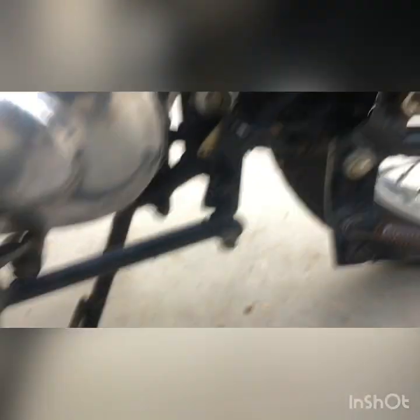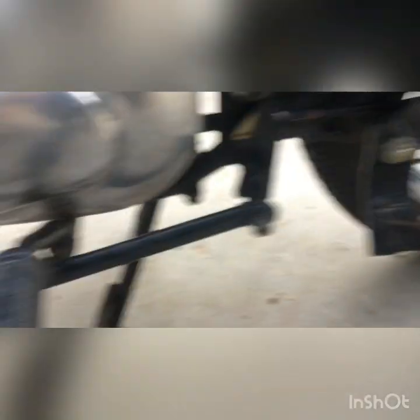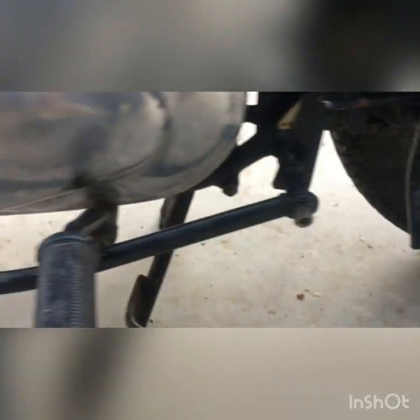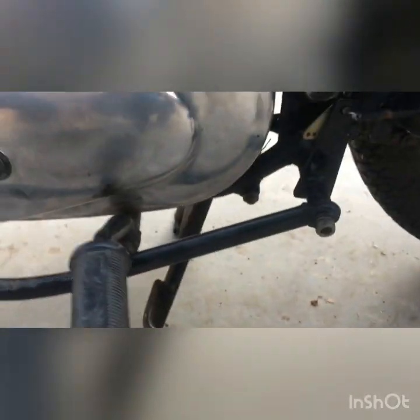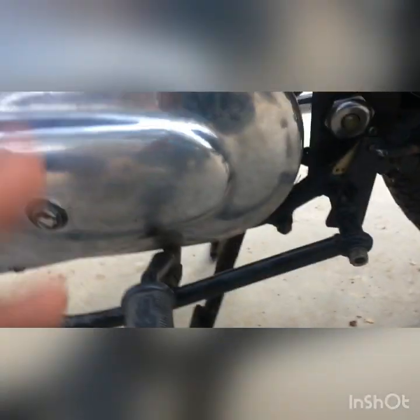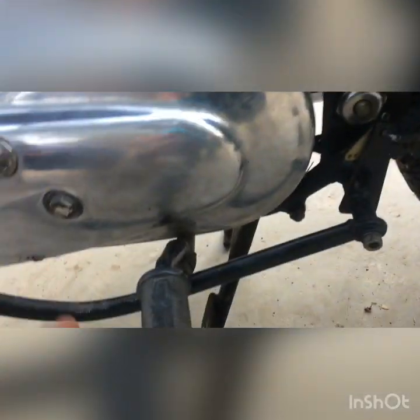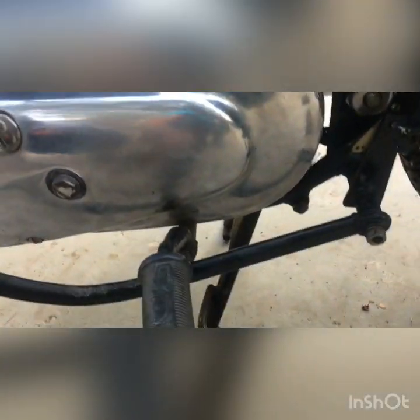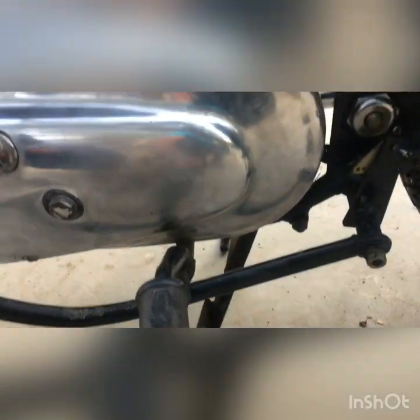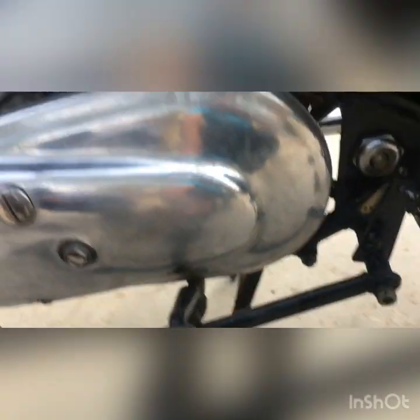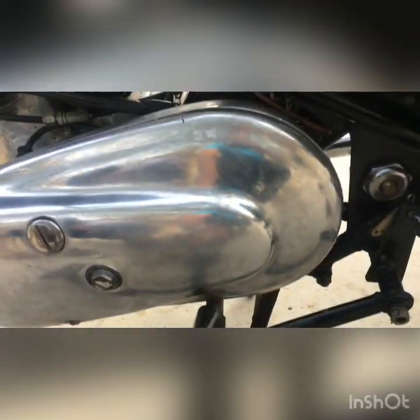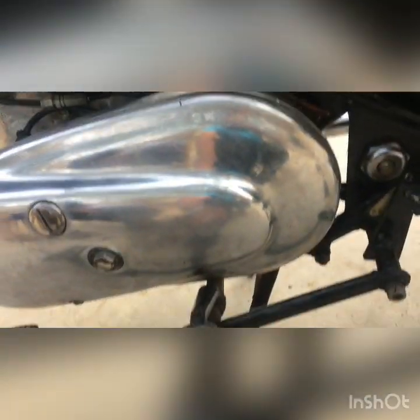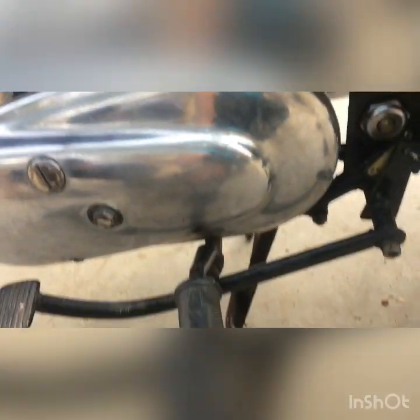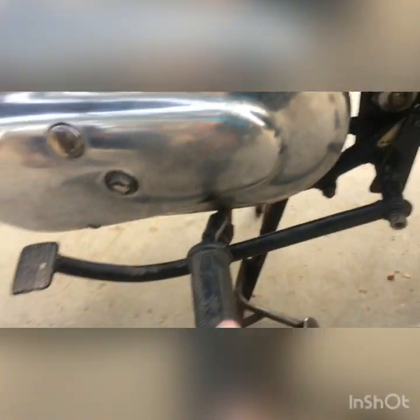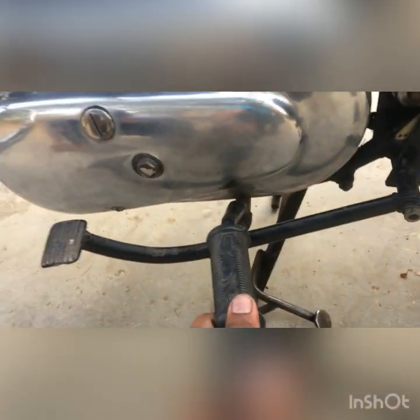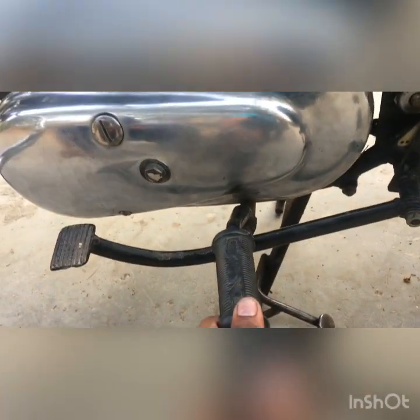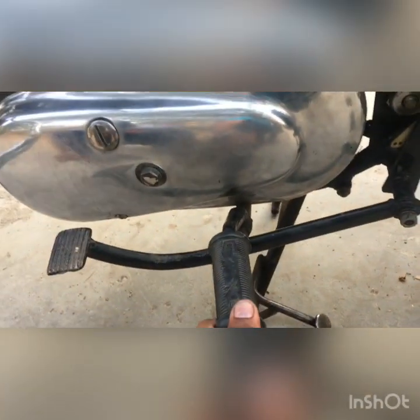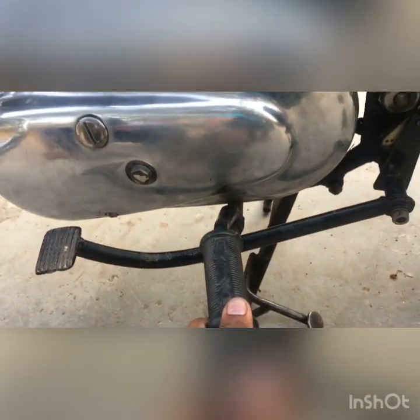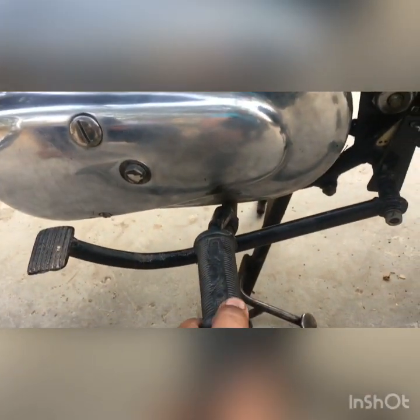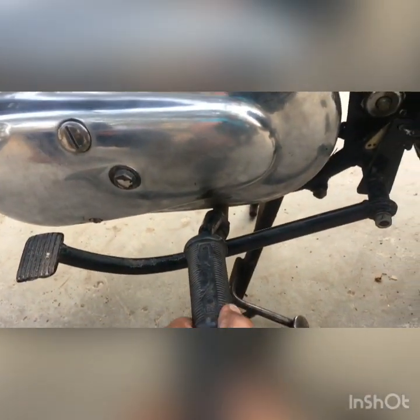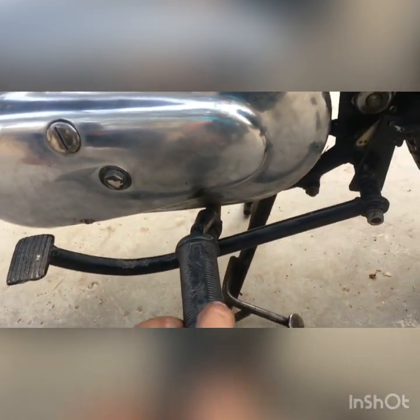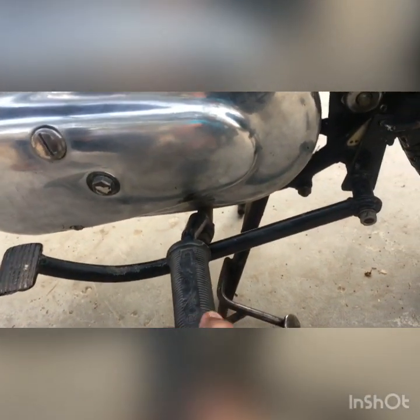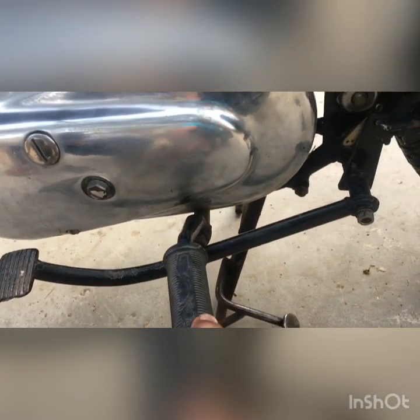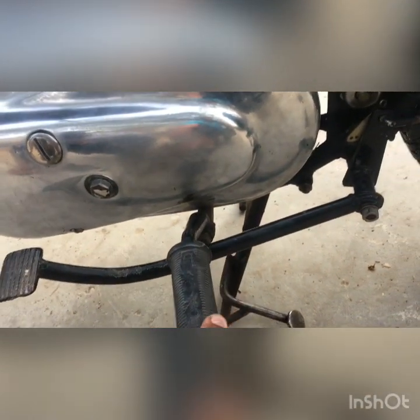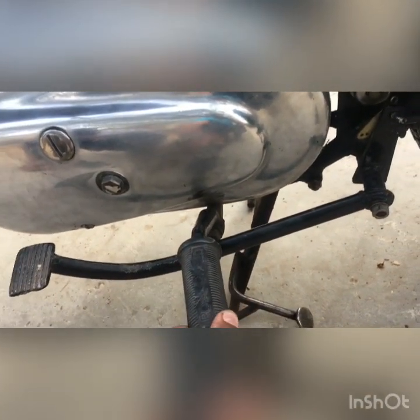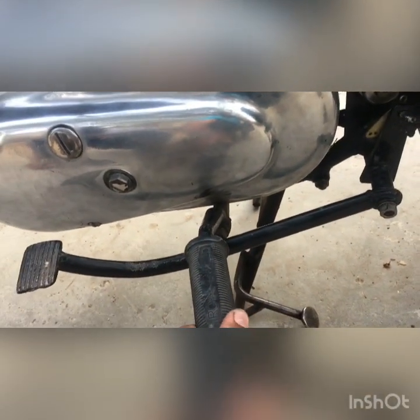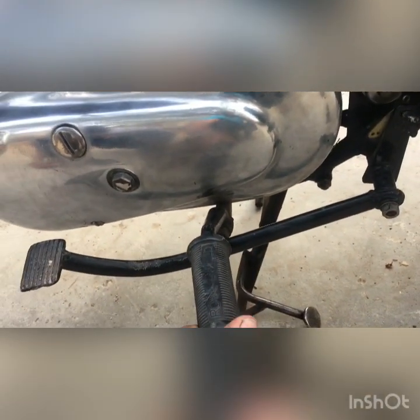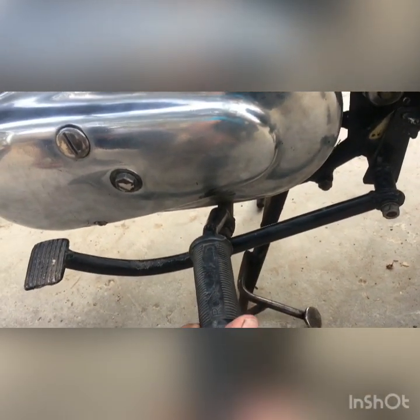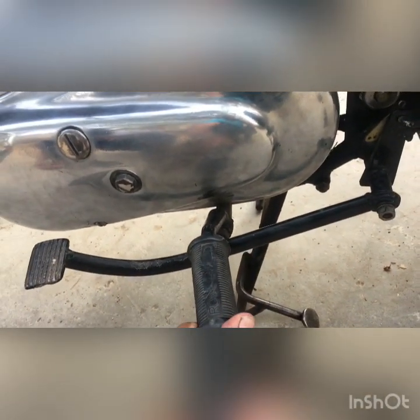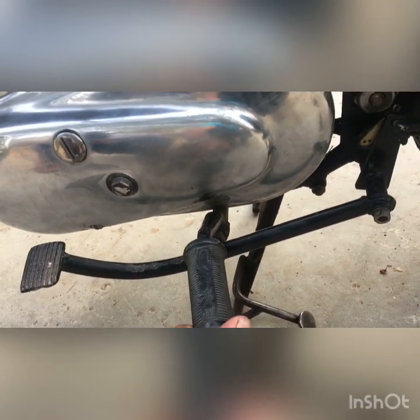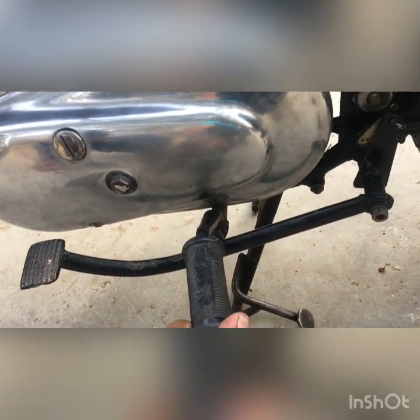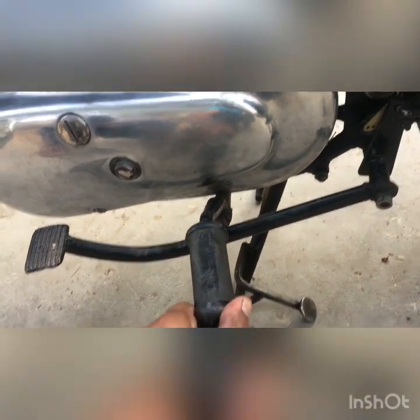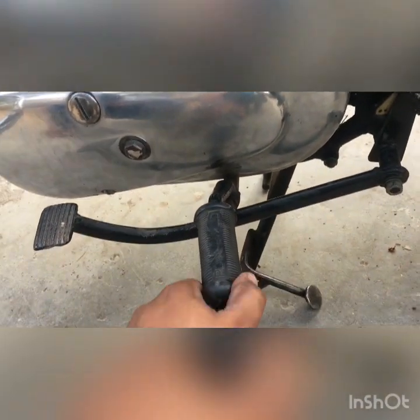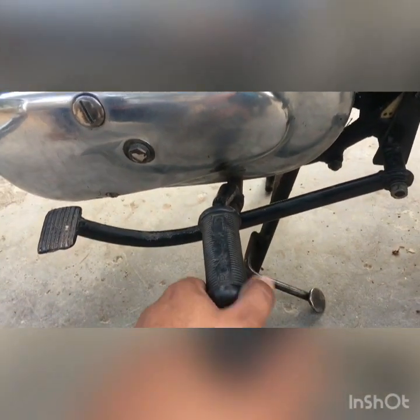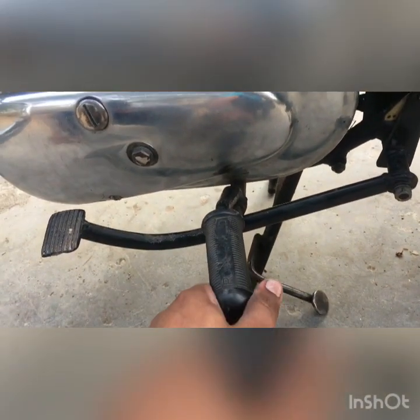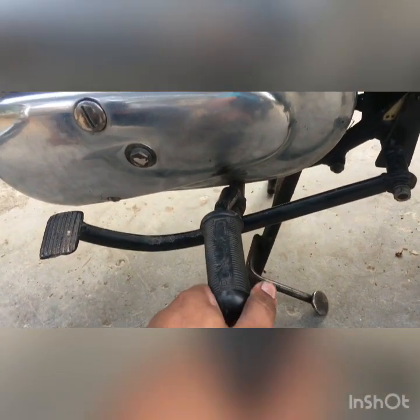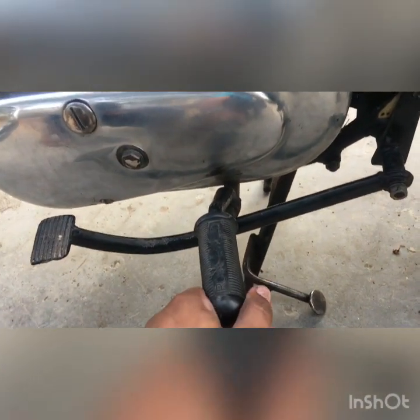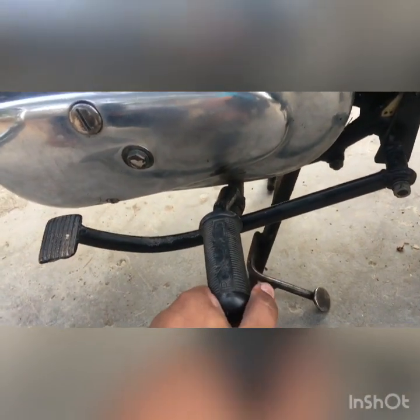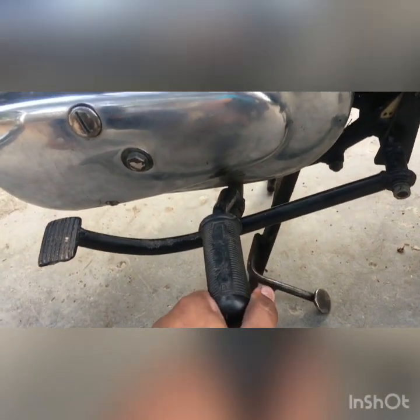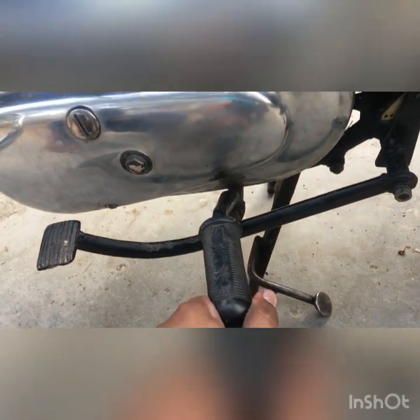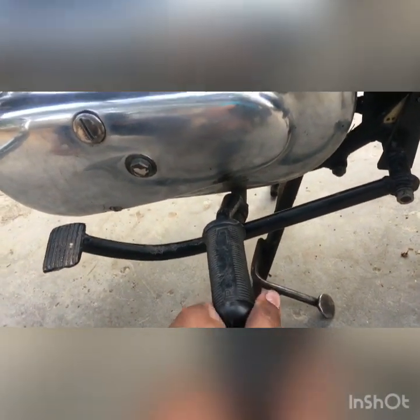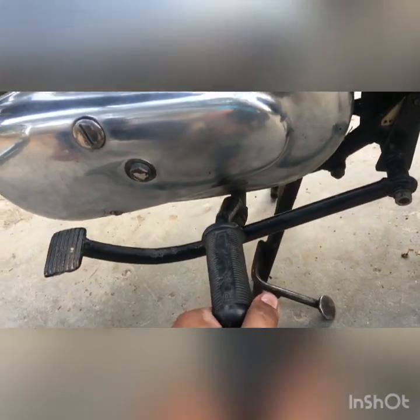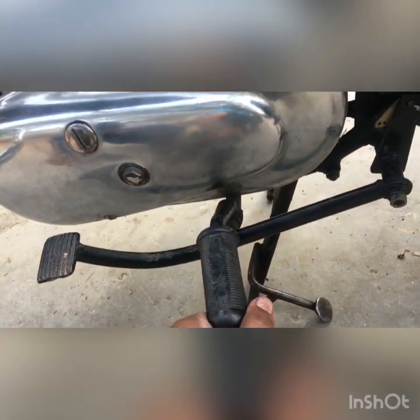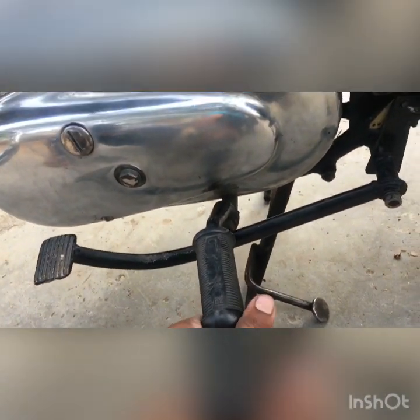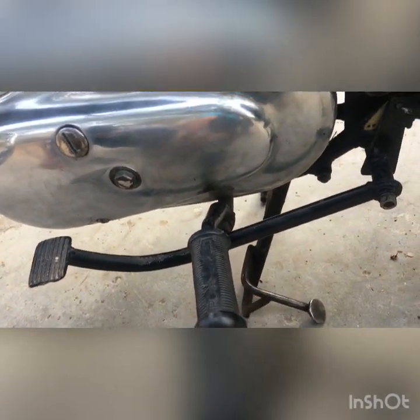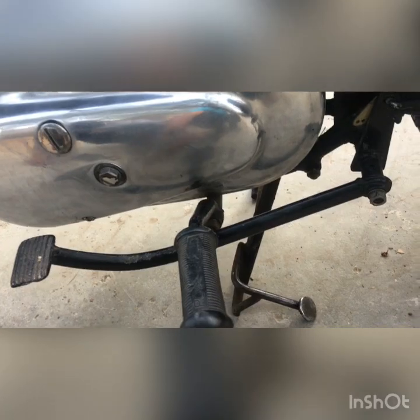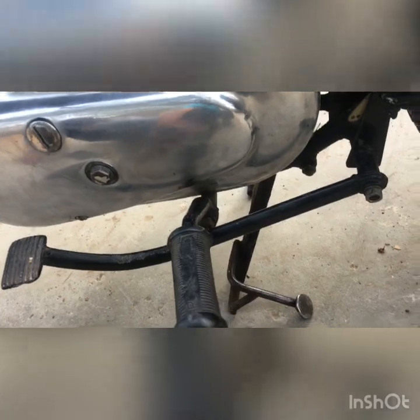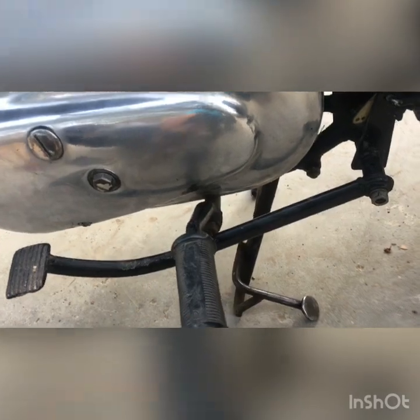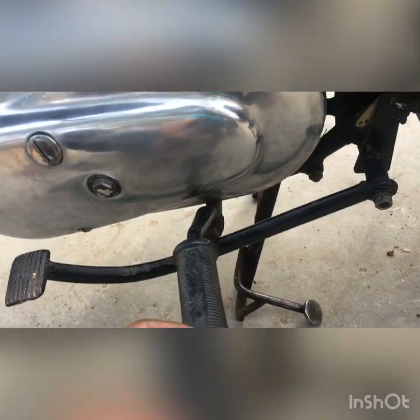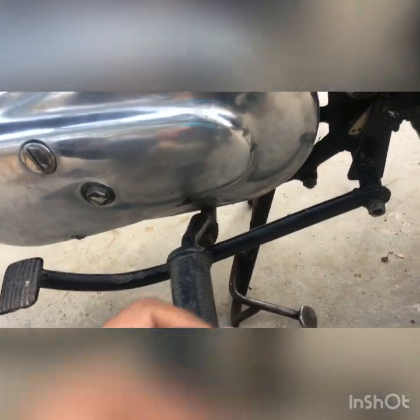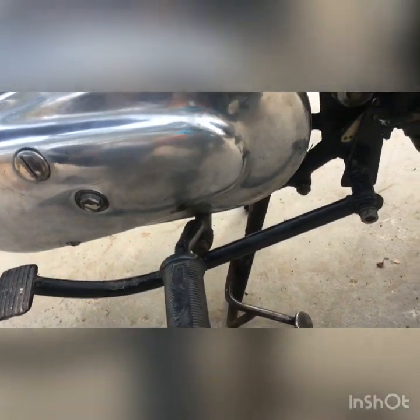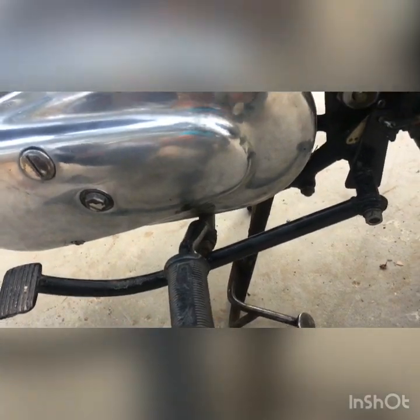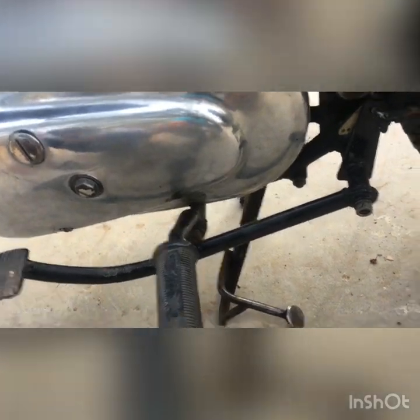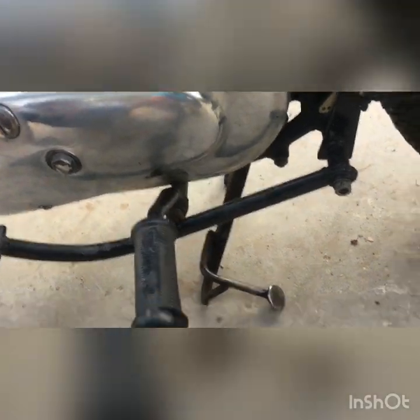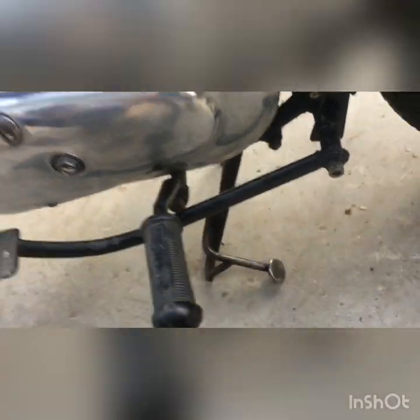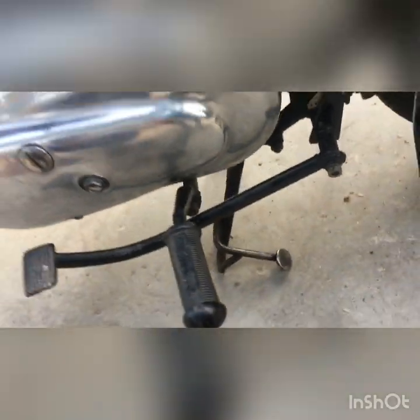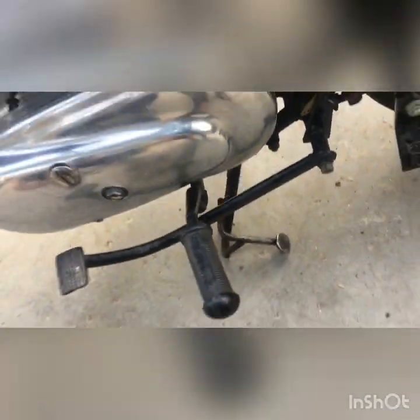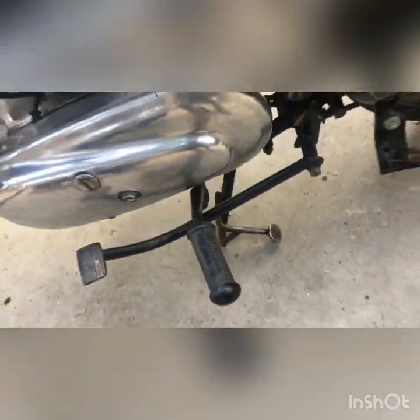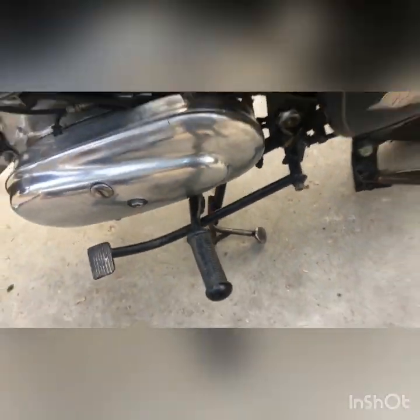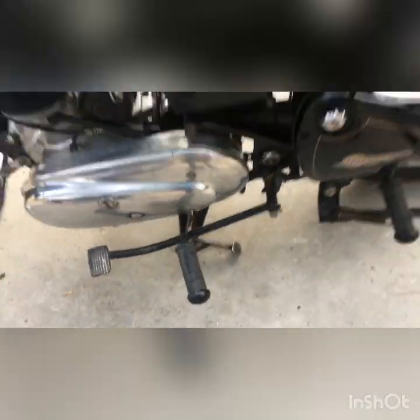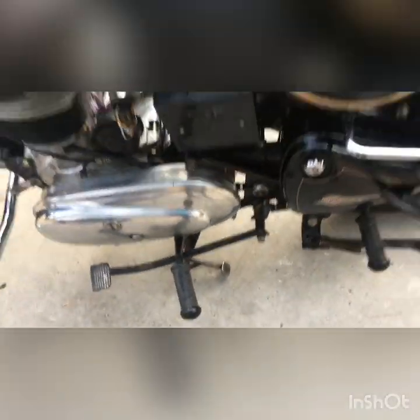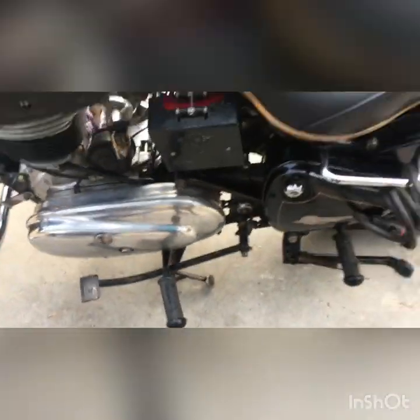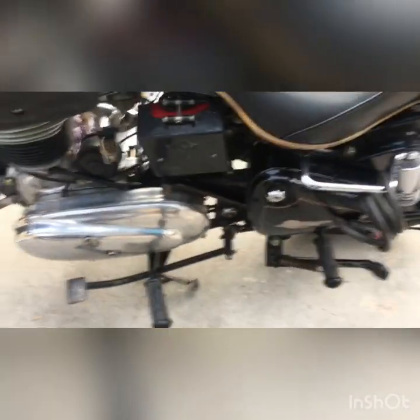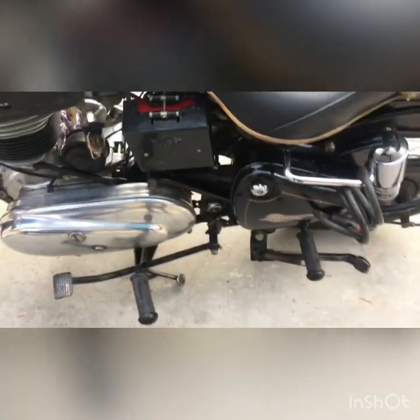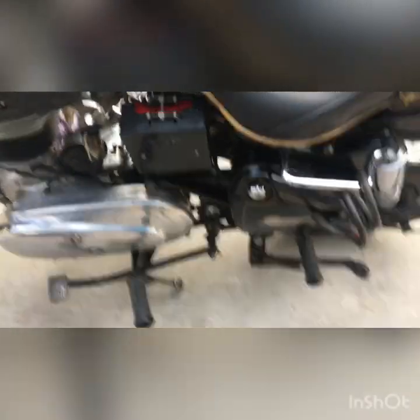I'm not sure about the driver footrest — the first one. You can tell me if it's original or not.